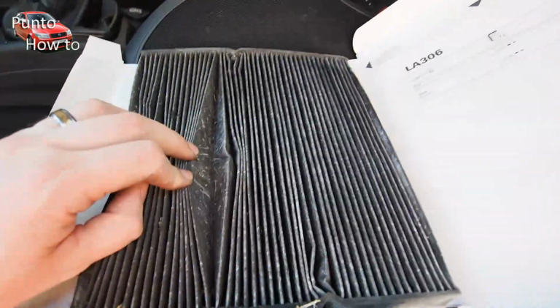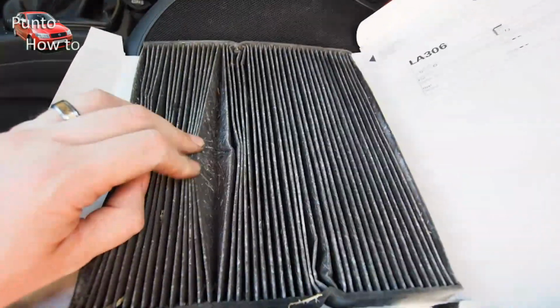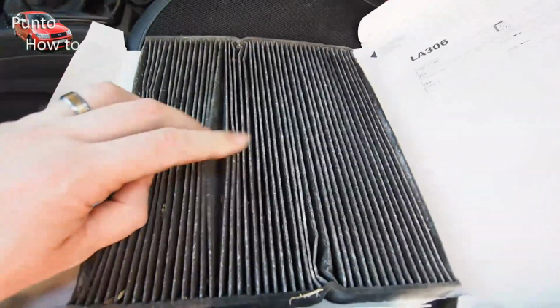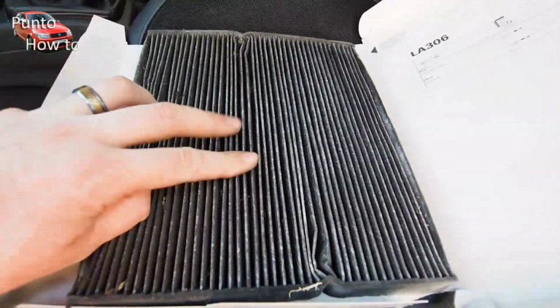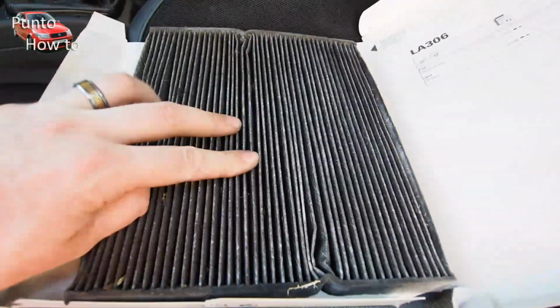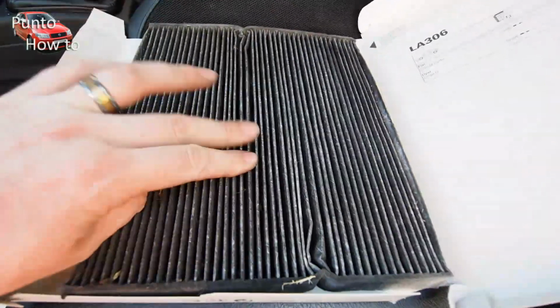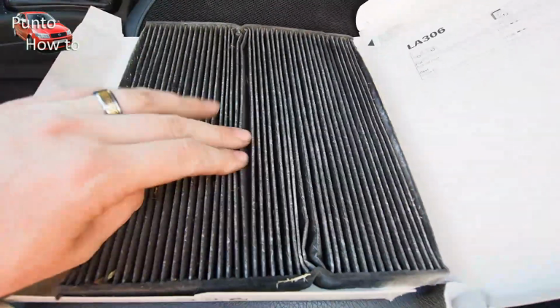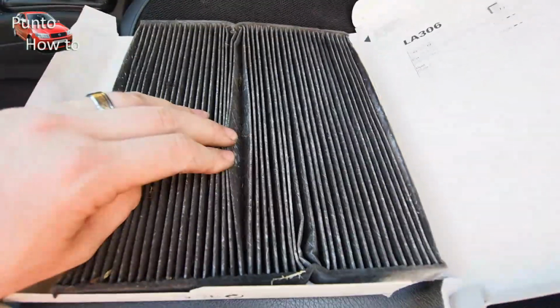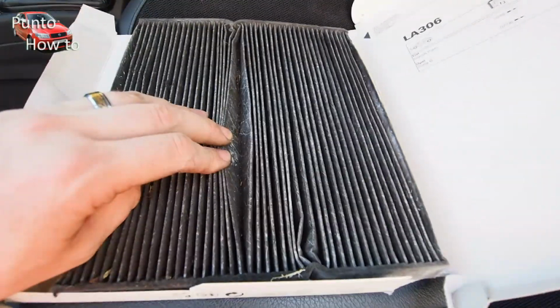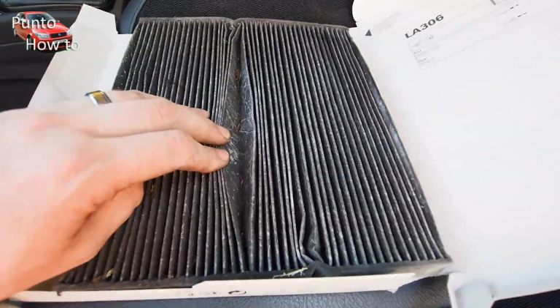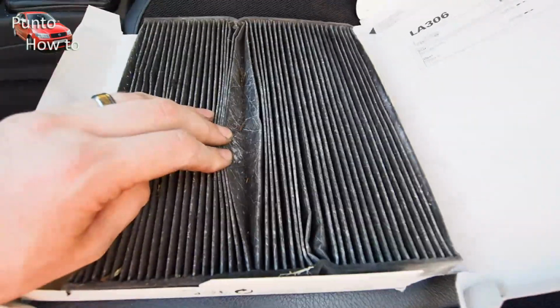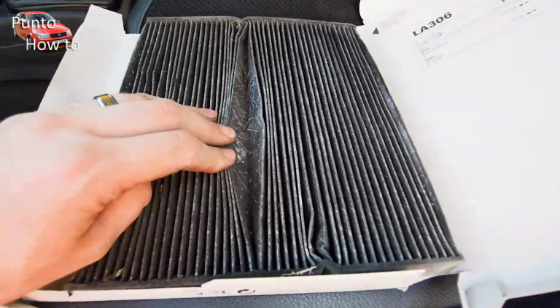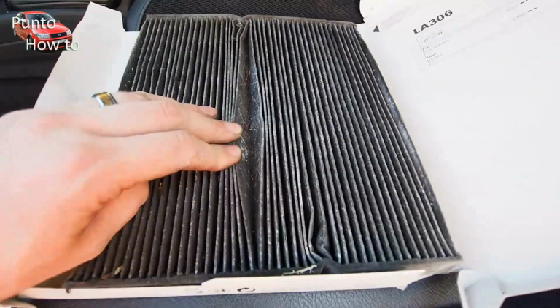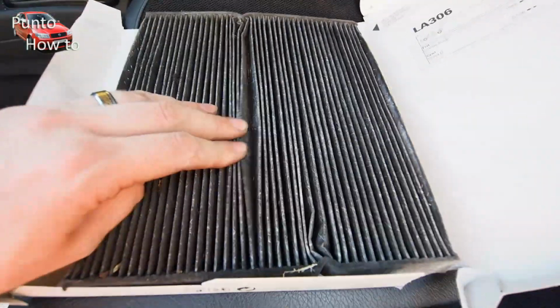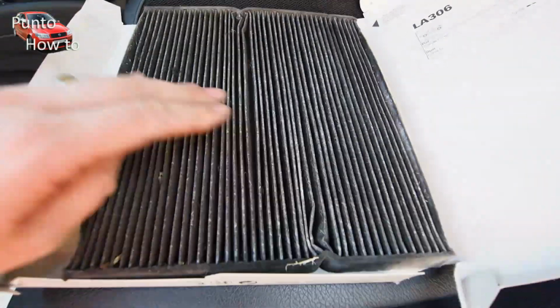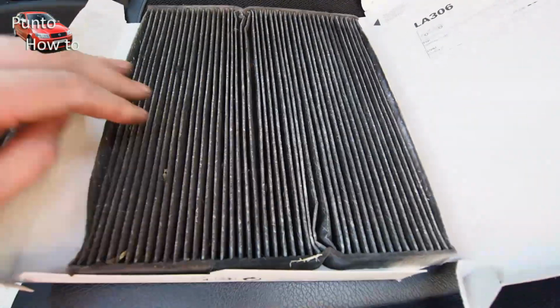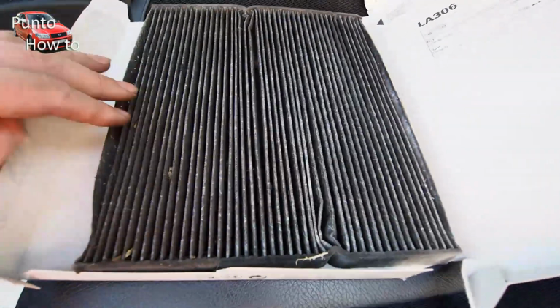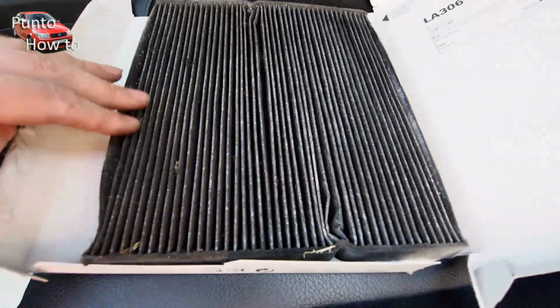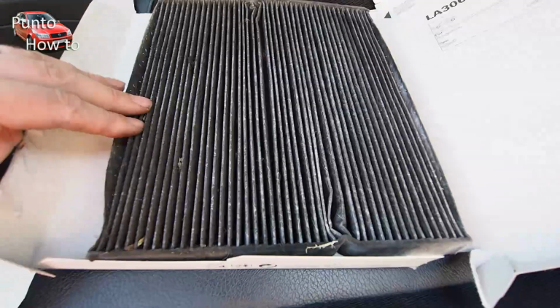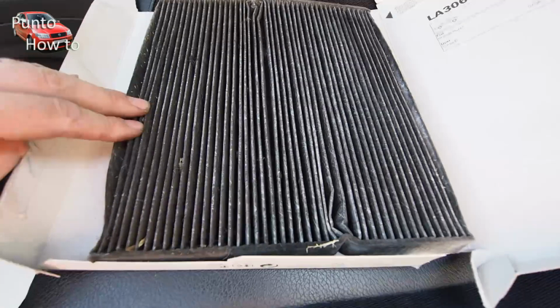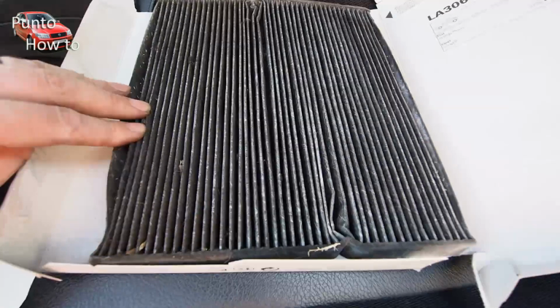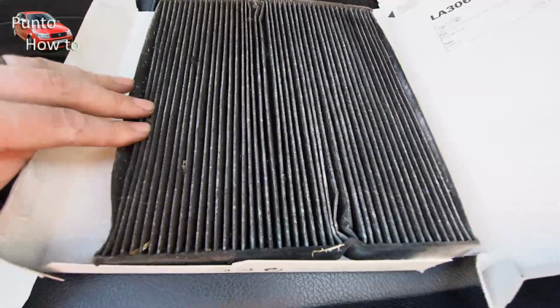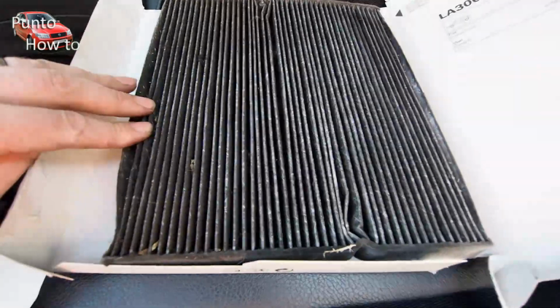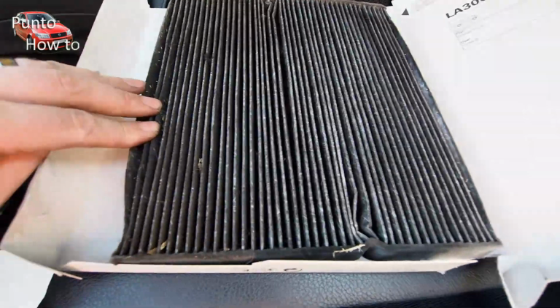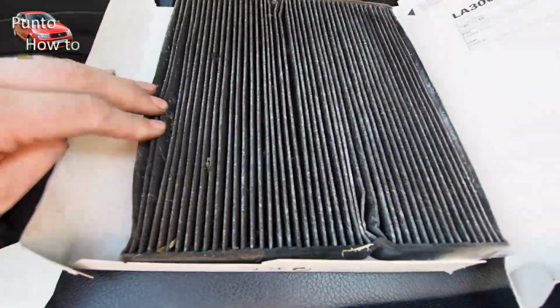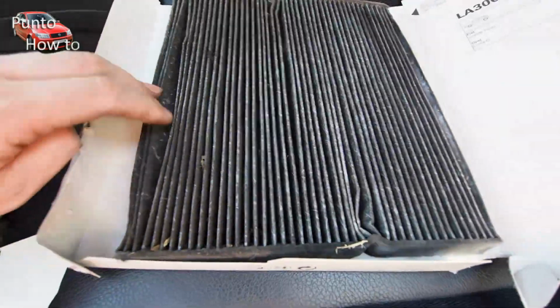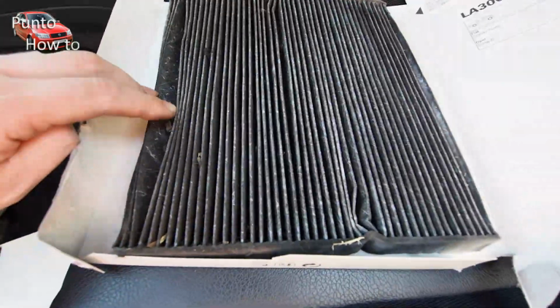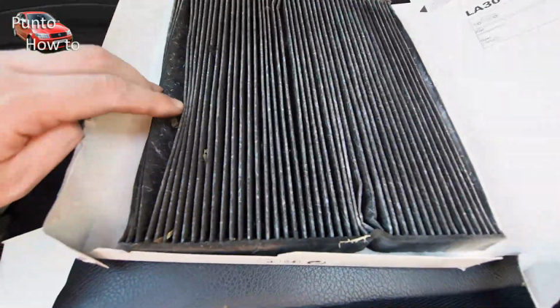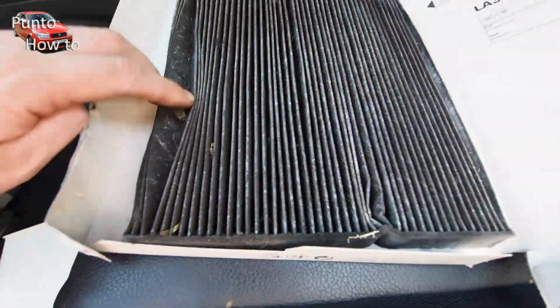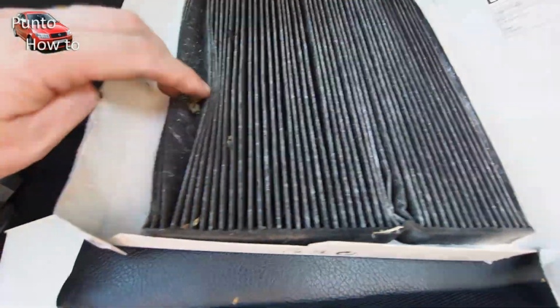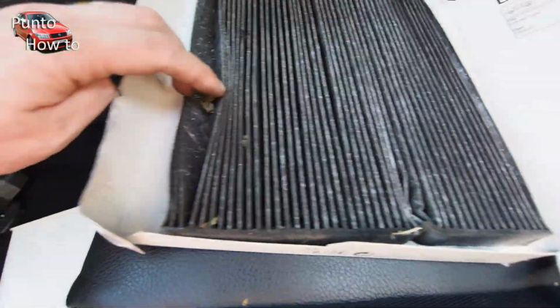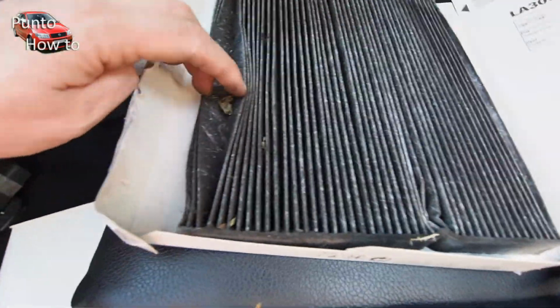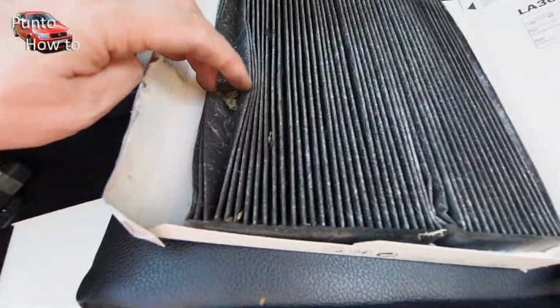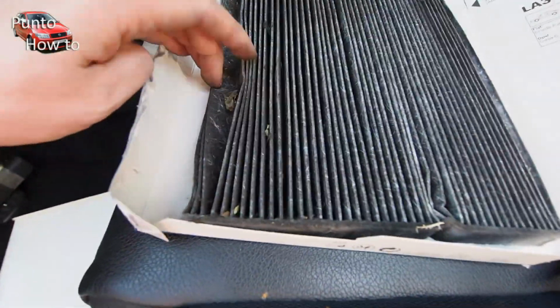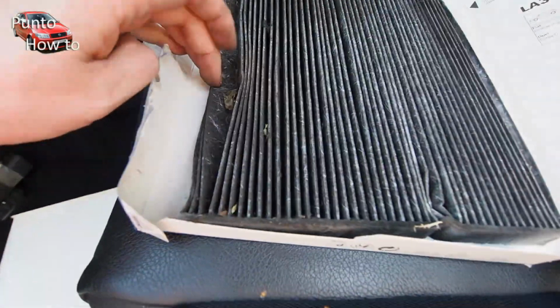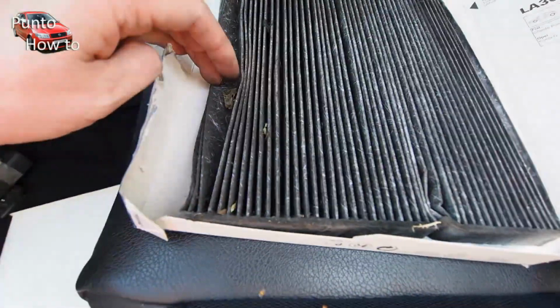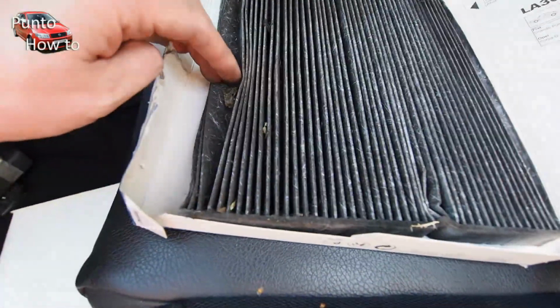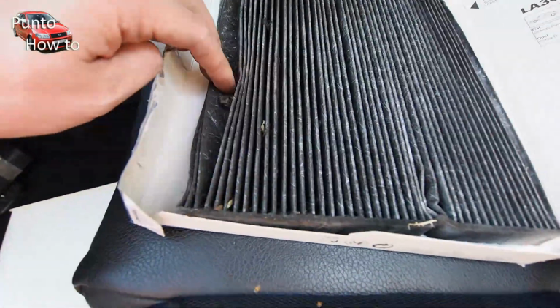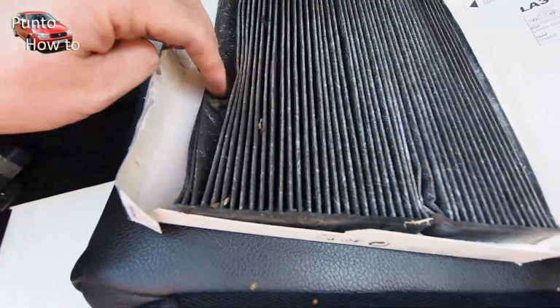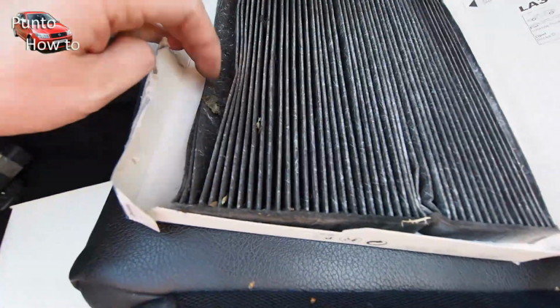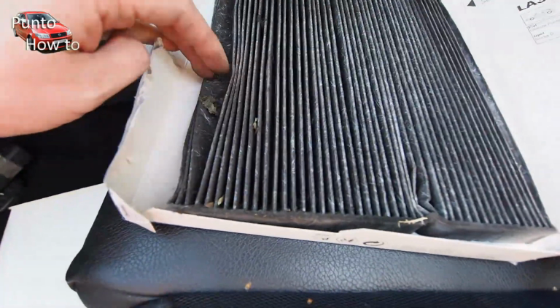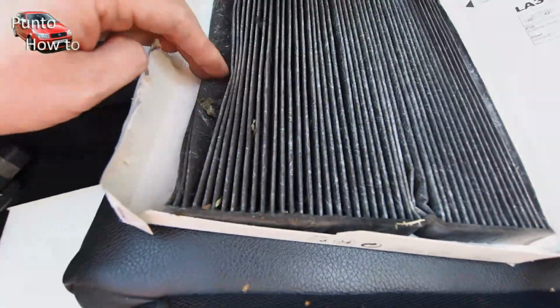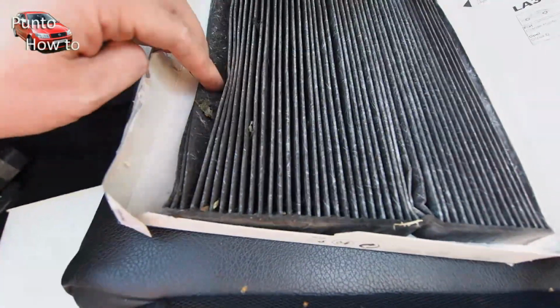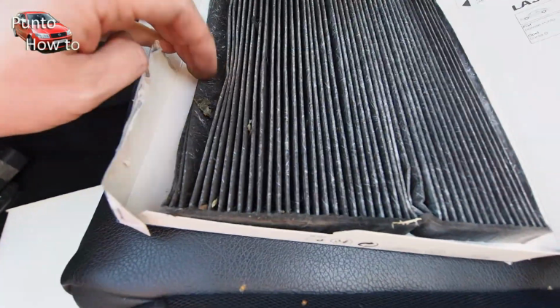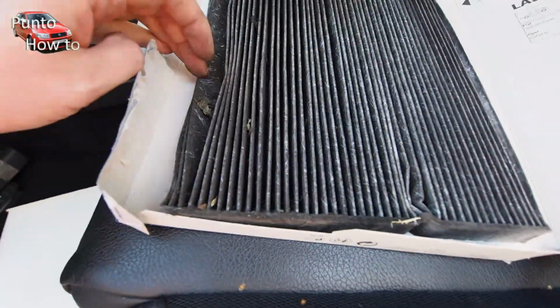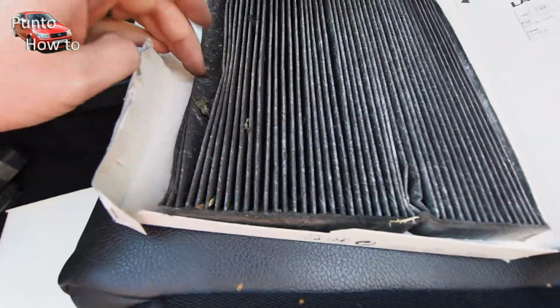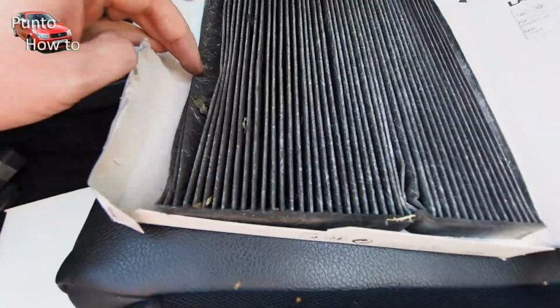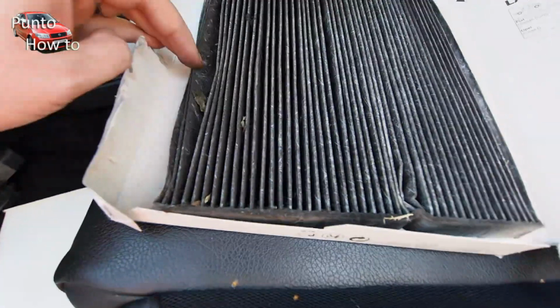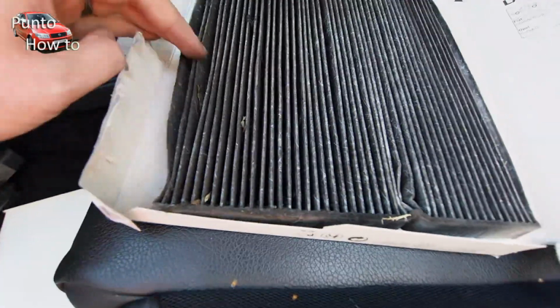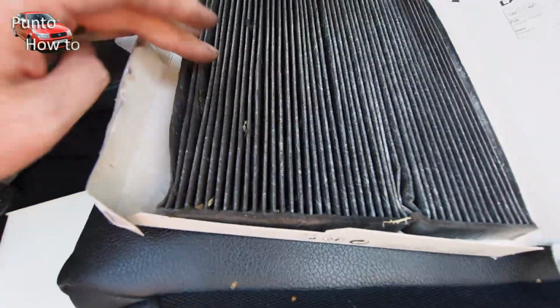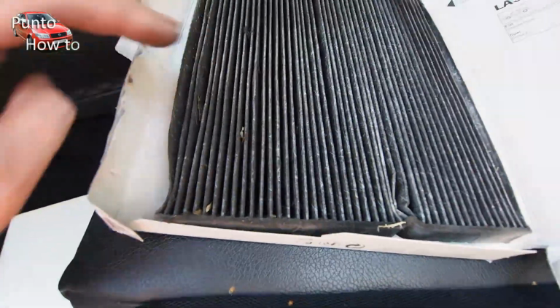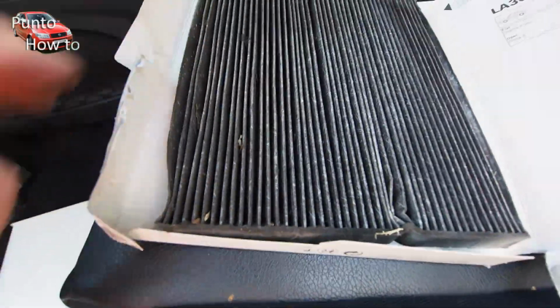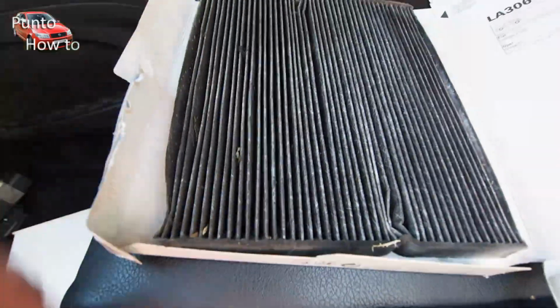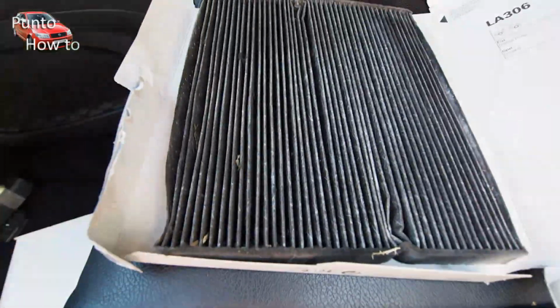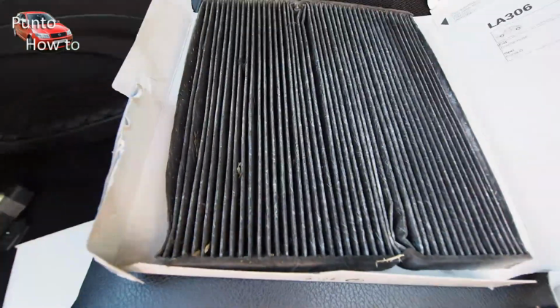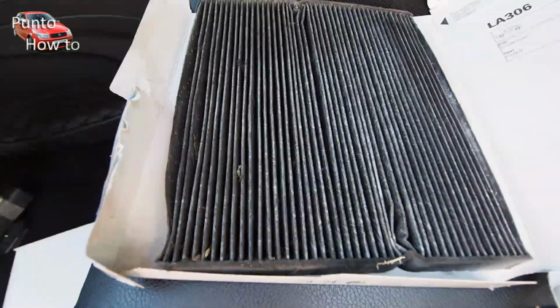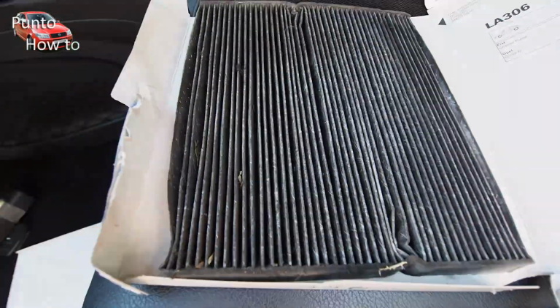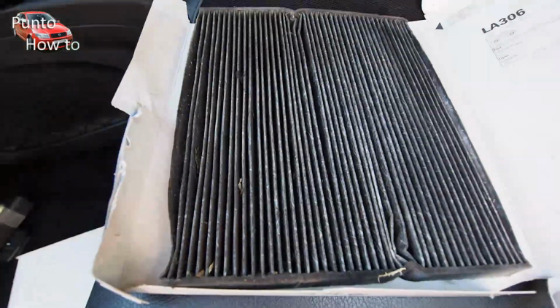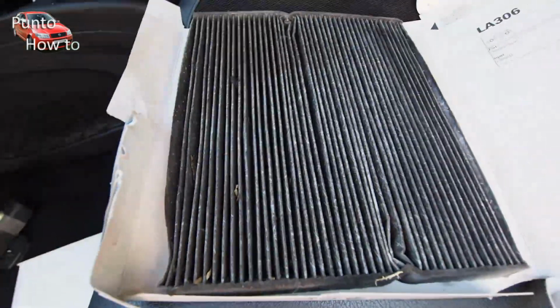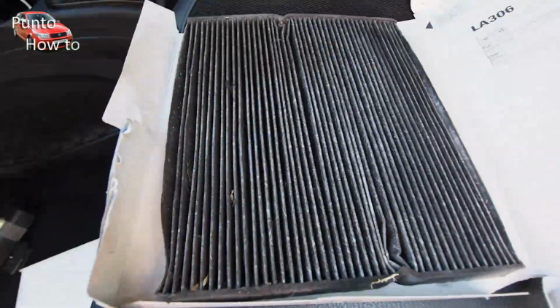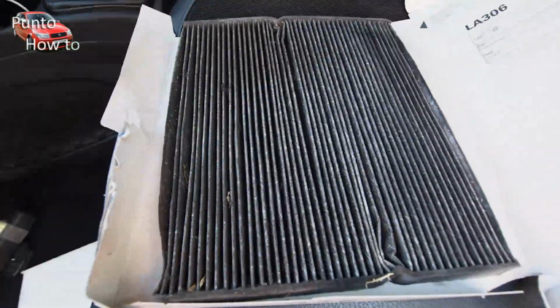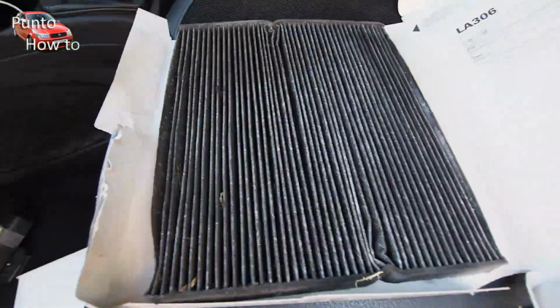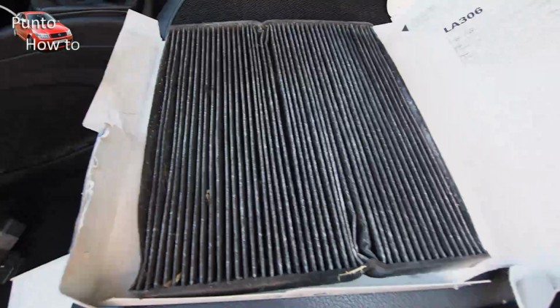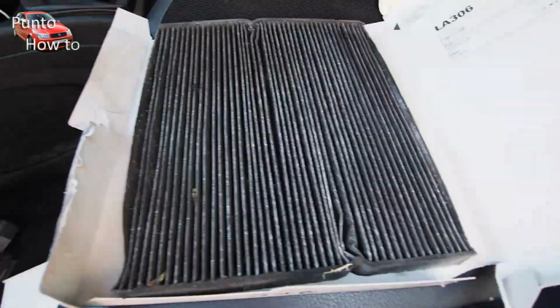Once out of the car you can see just how dirty the filter has become — it's full of leaves and debris and the filter itself has turned virtually black.